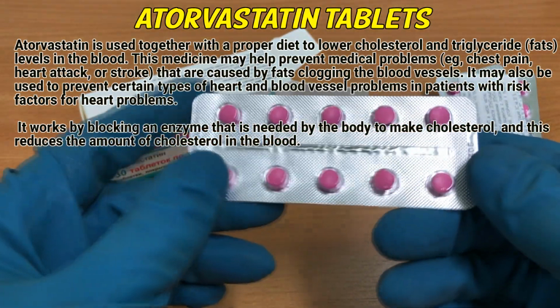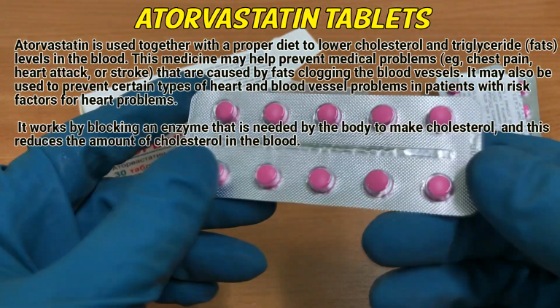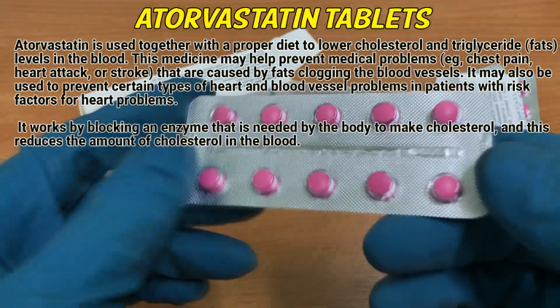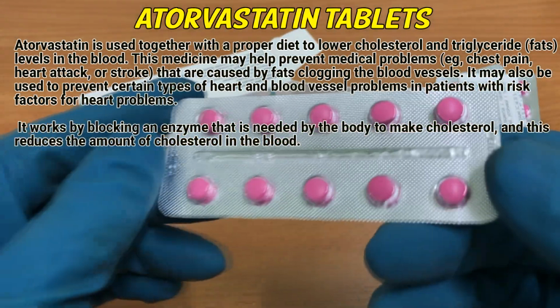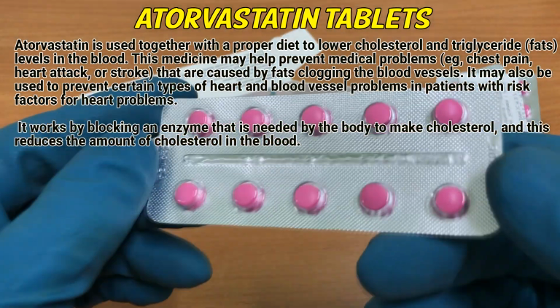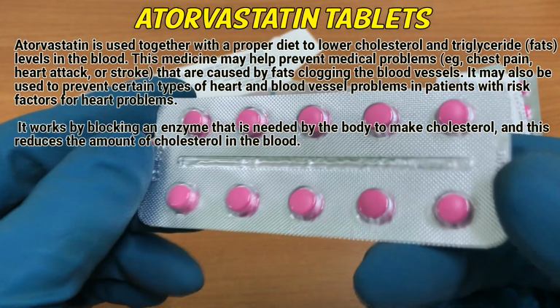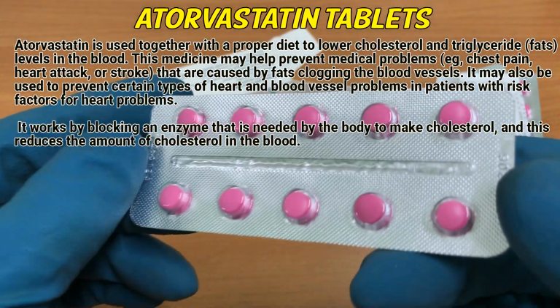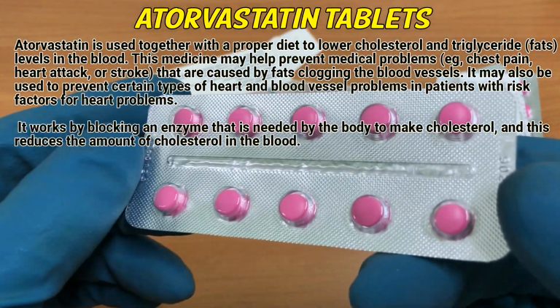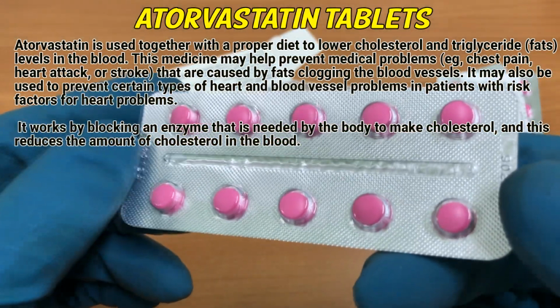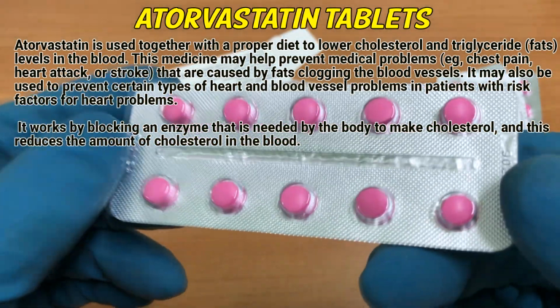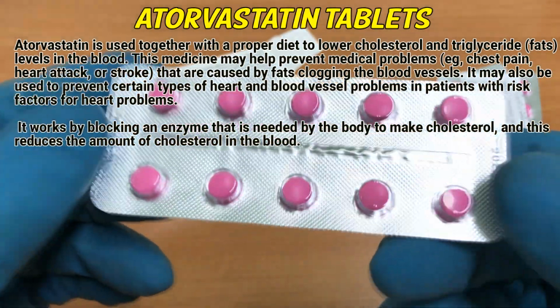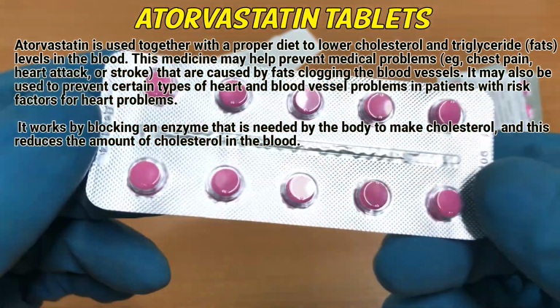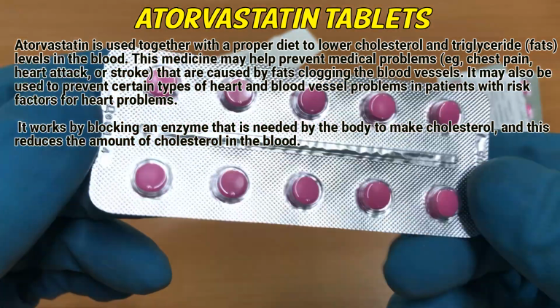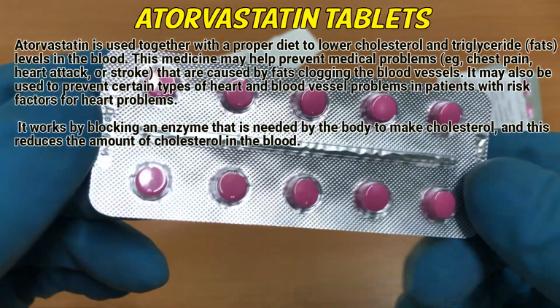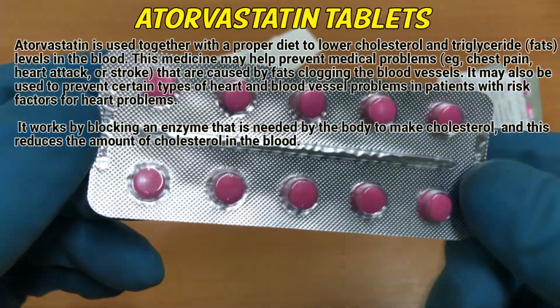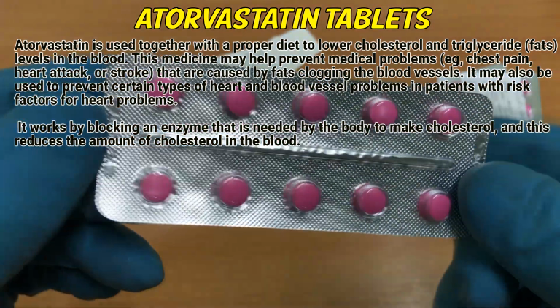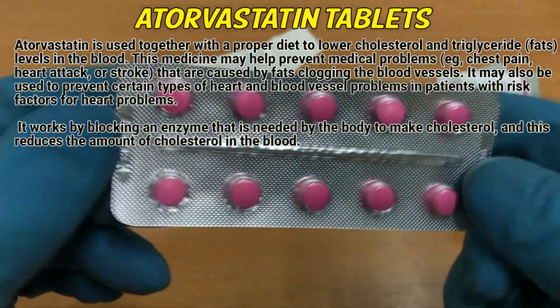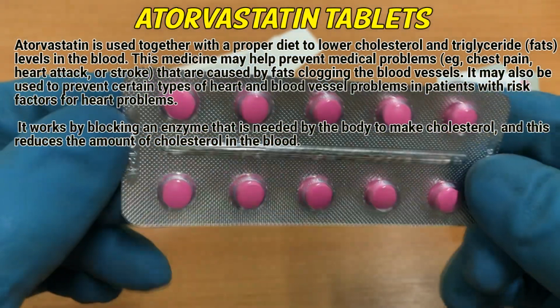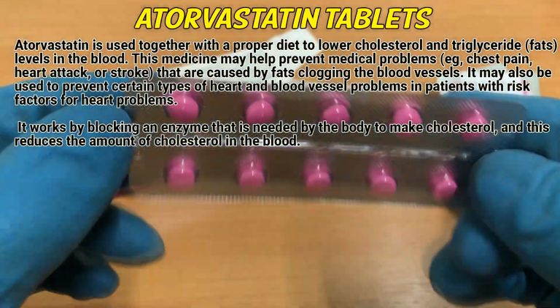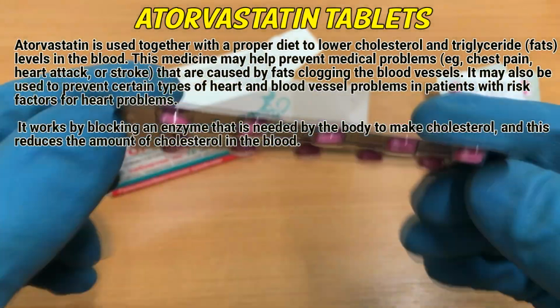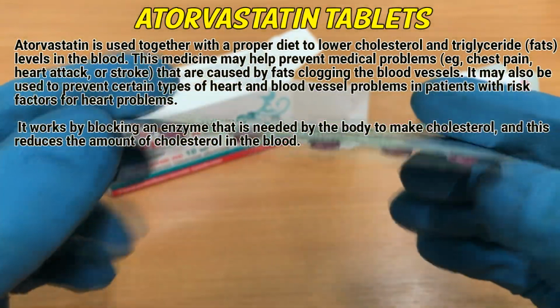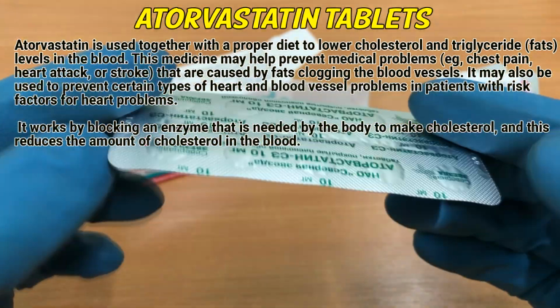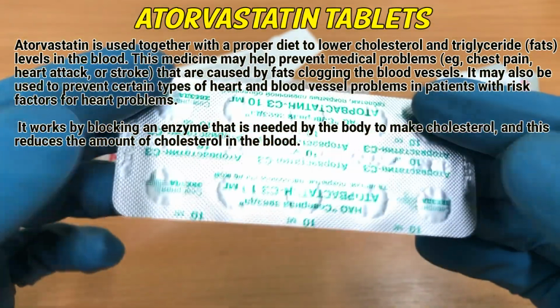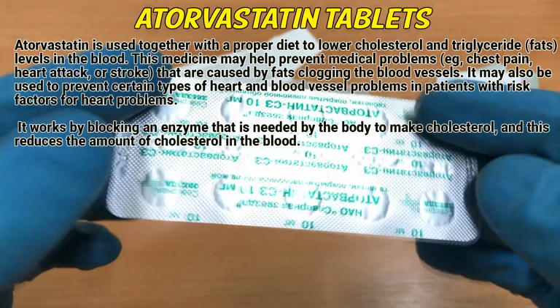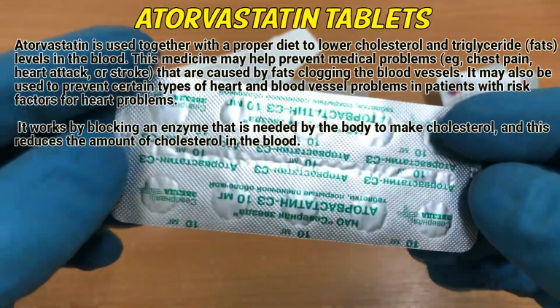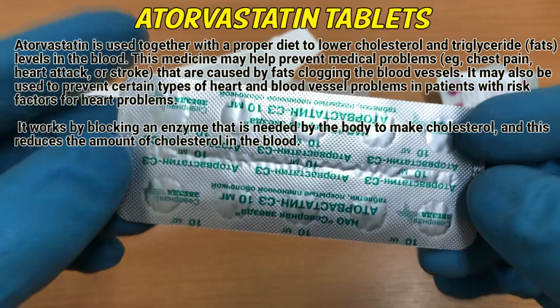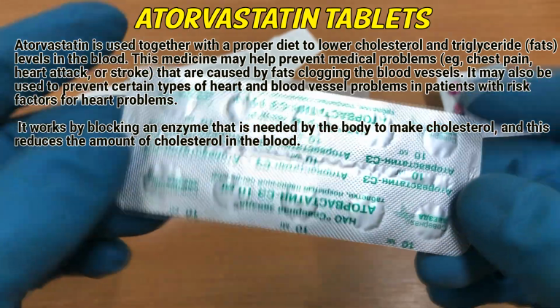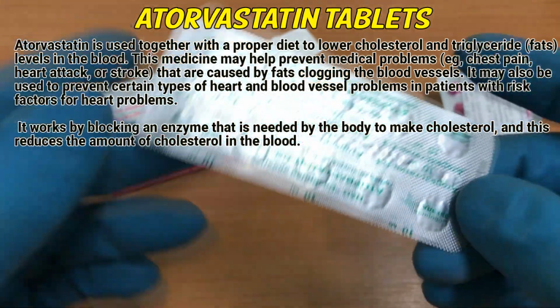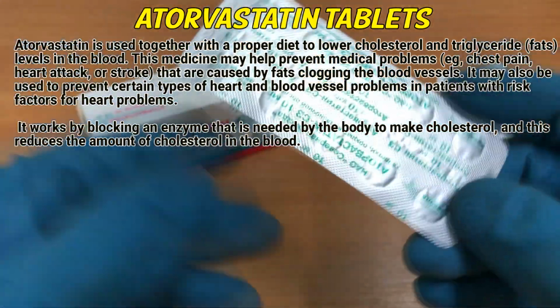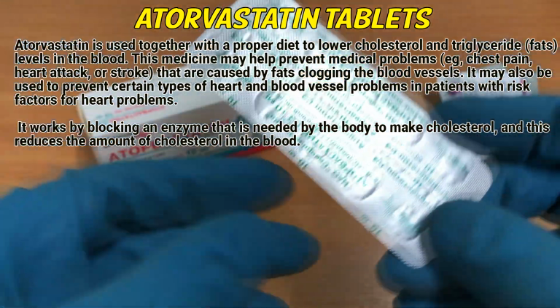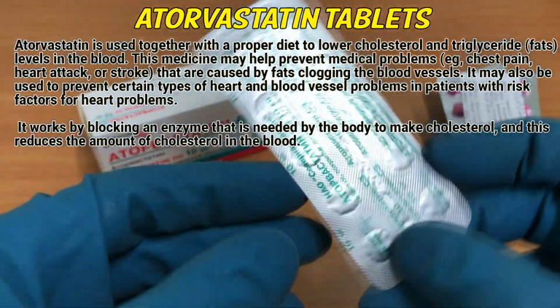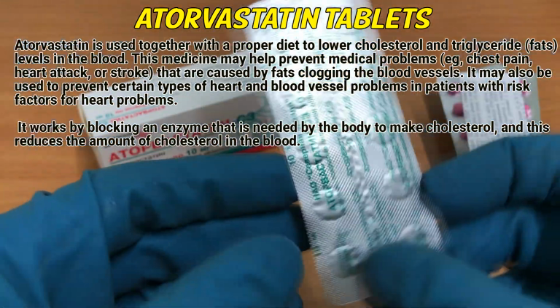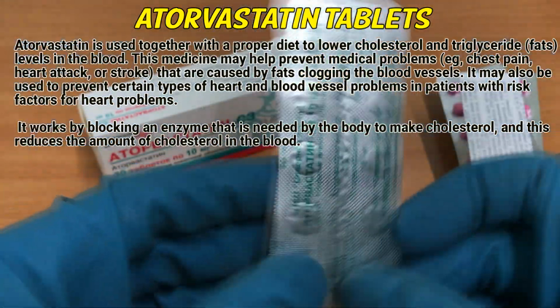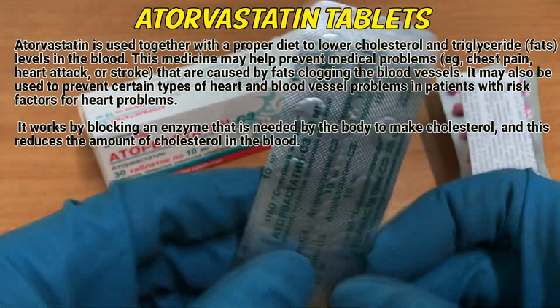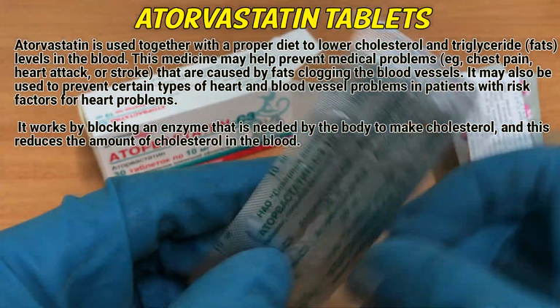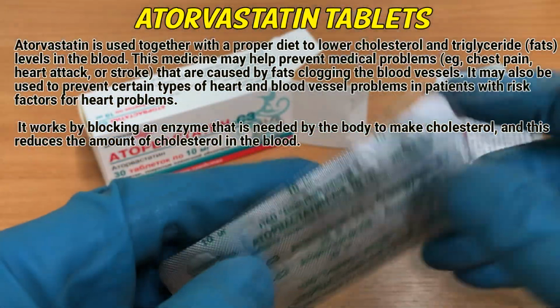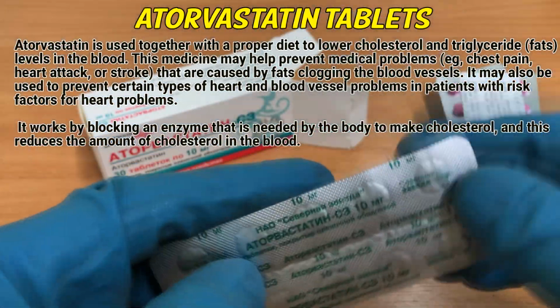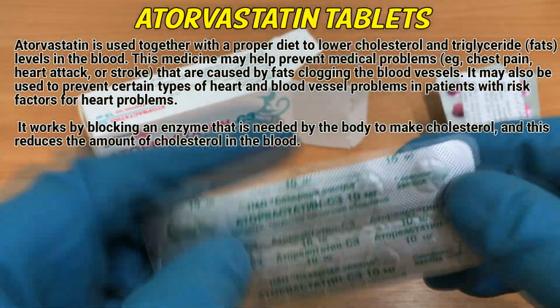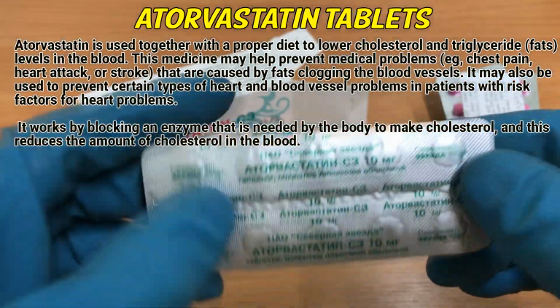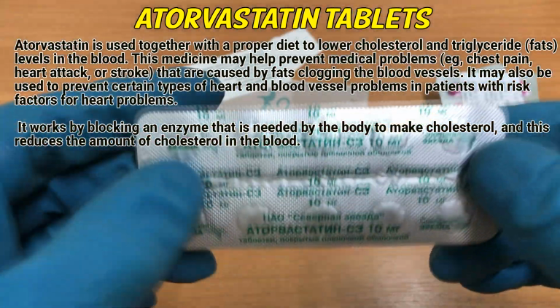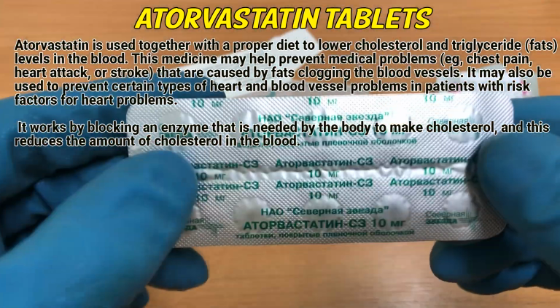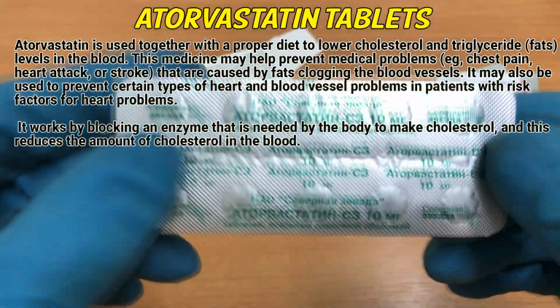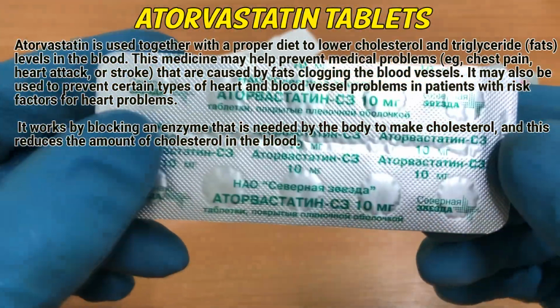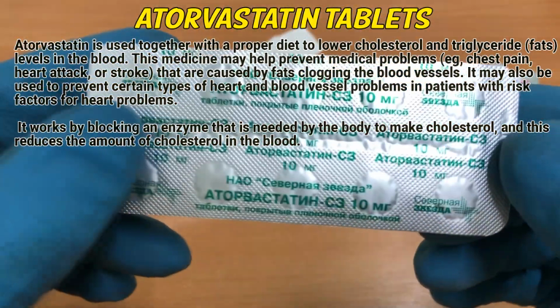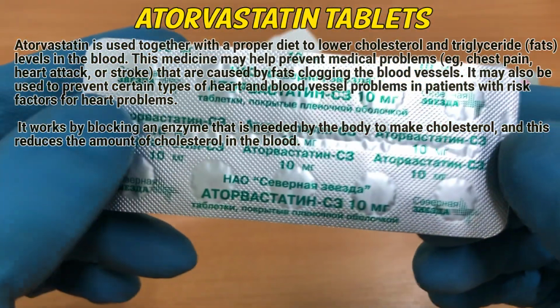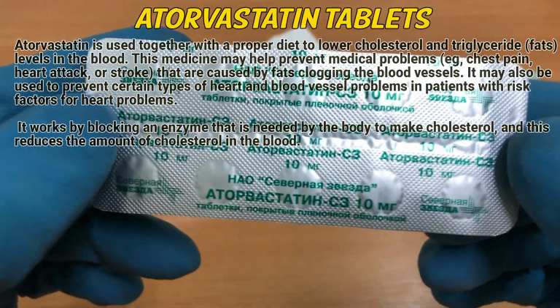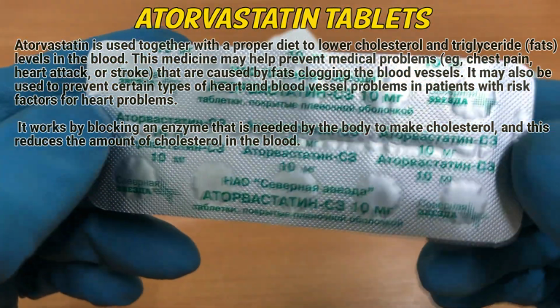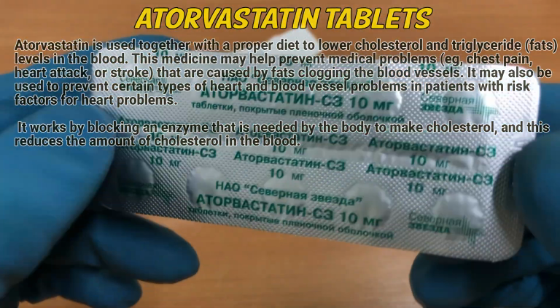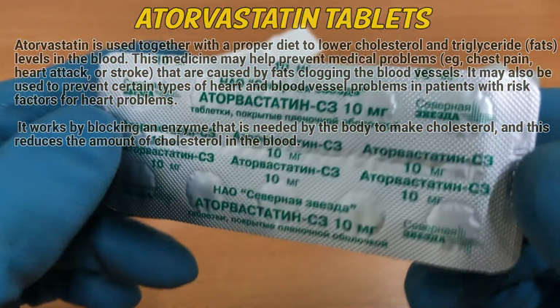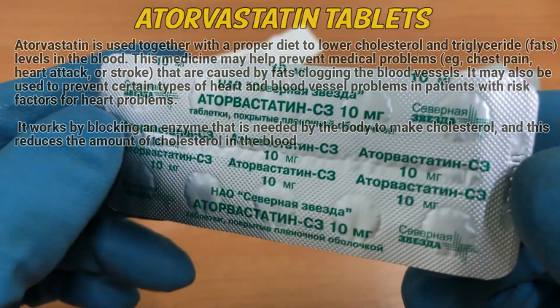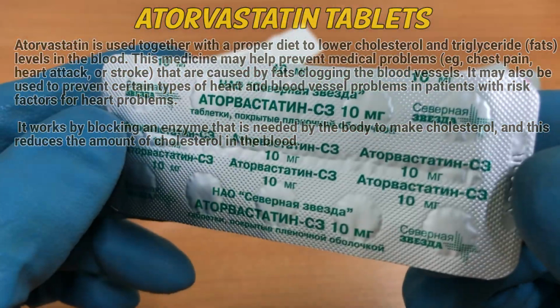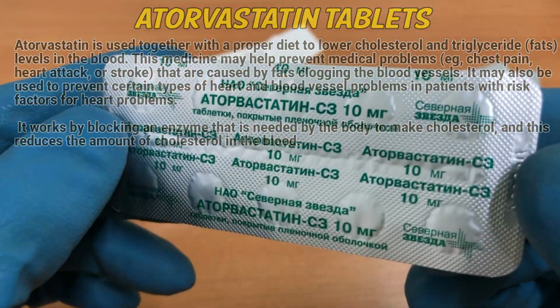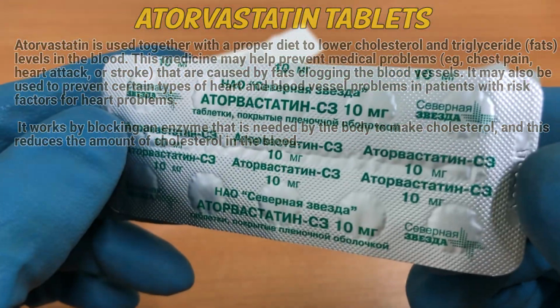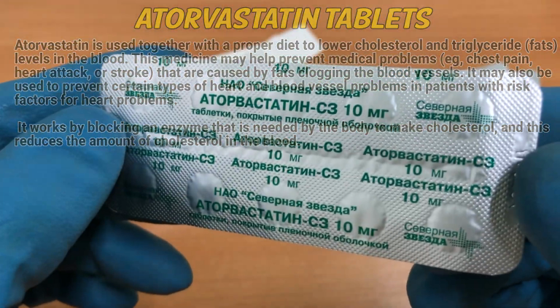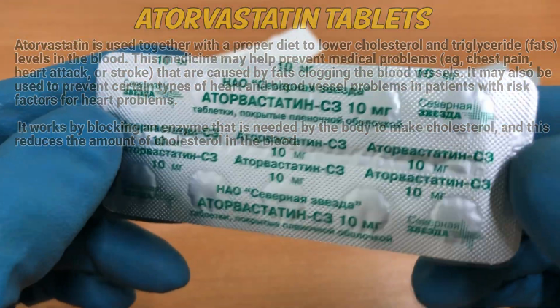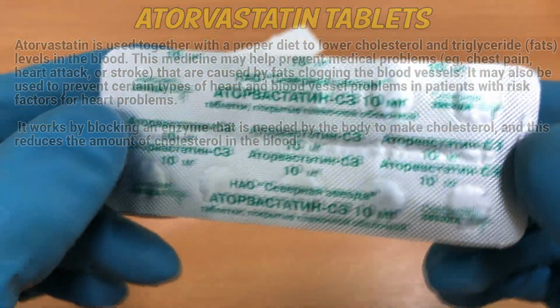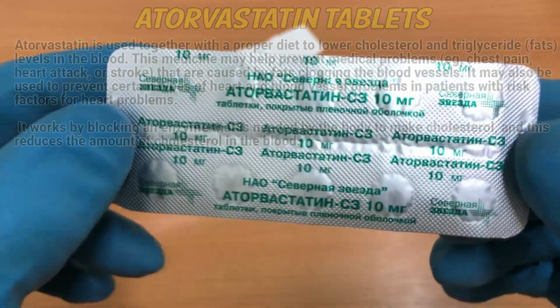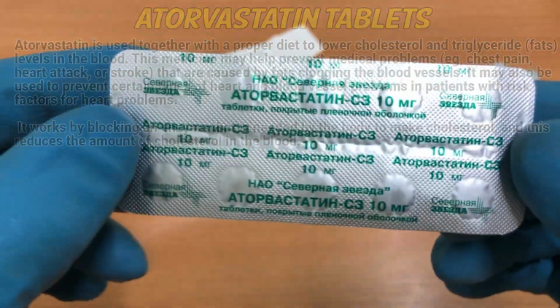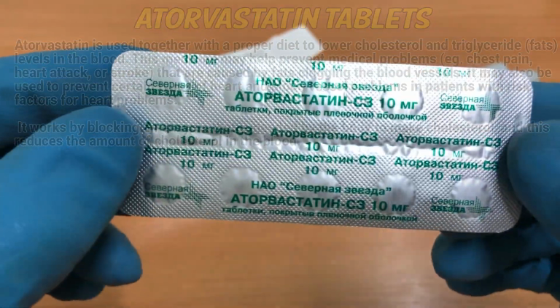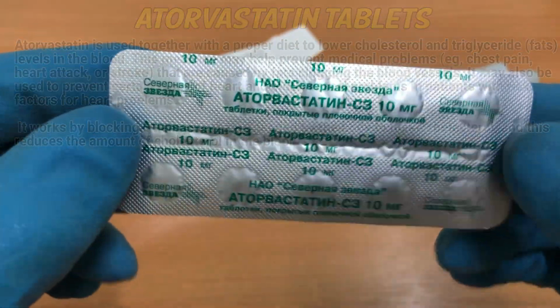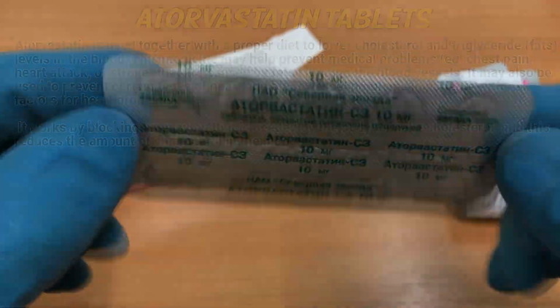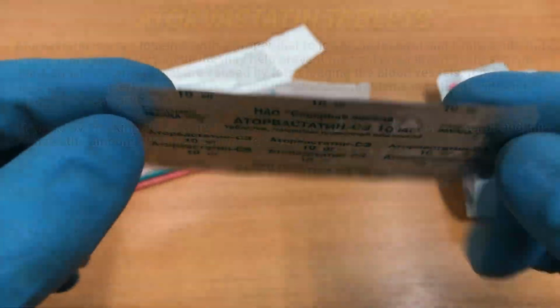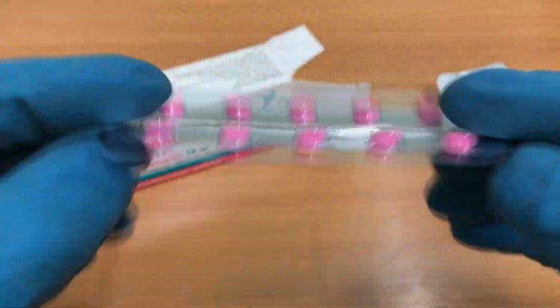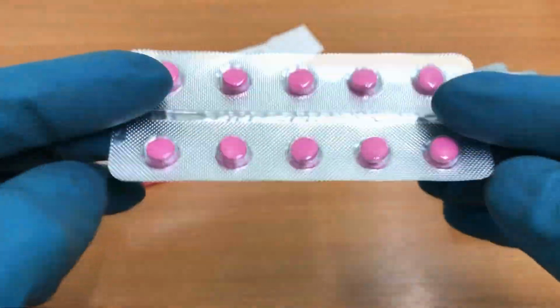It works by blocking an enzyme that is needed by the body to make cholesterol, and this reduces the amount of cholesterol in the blood.